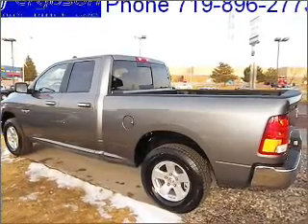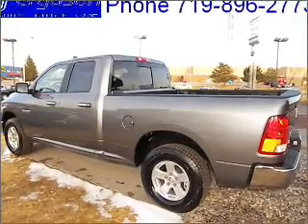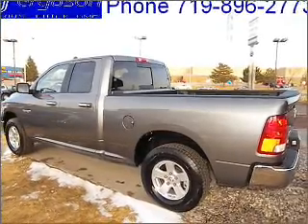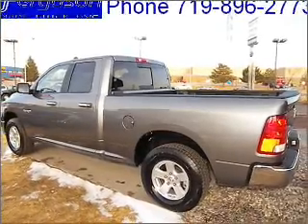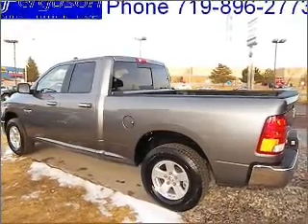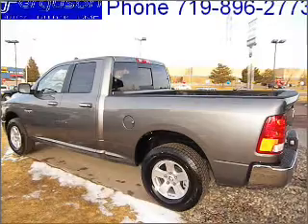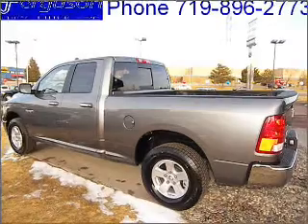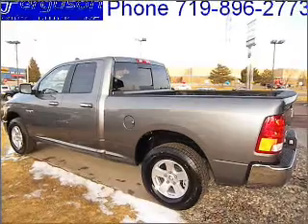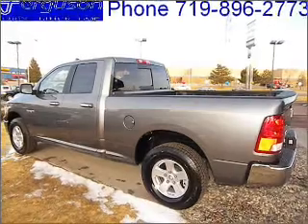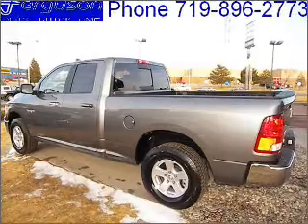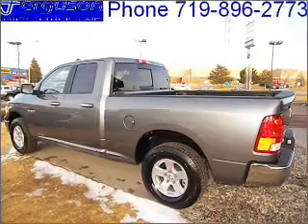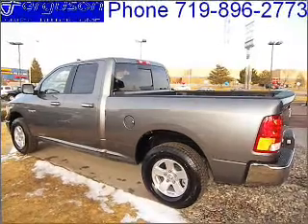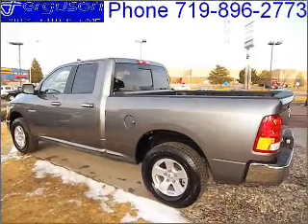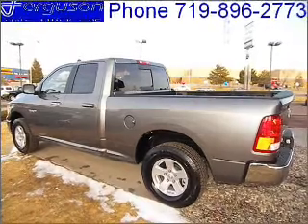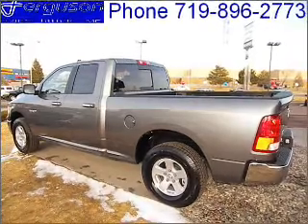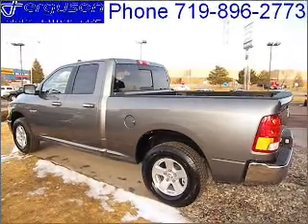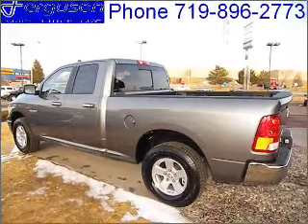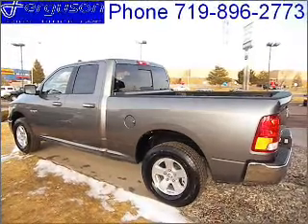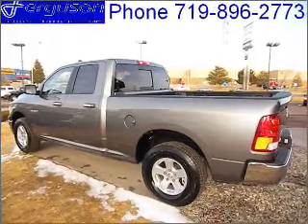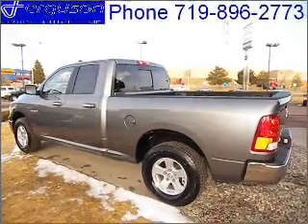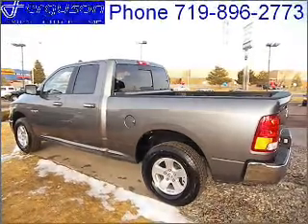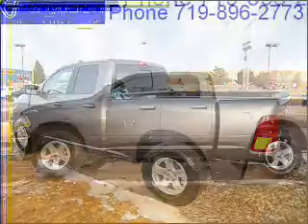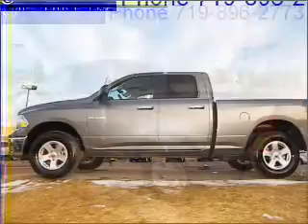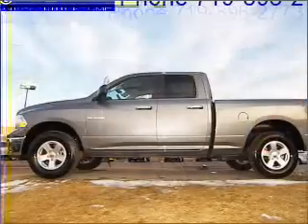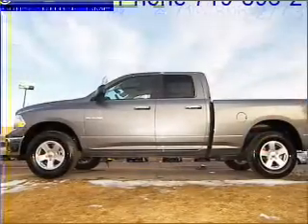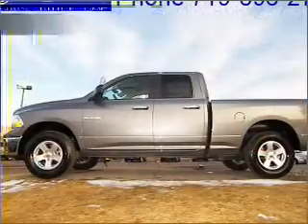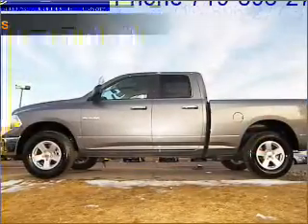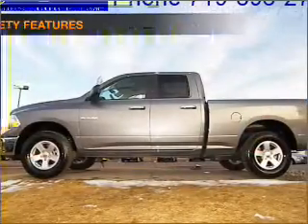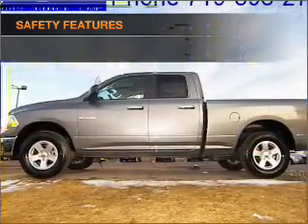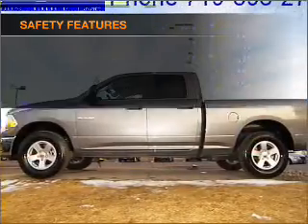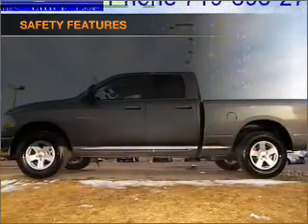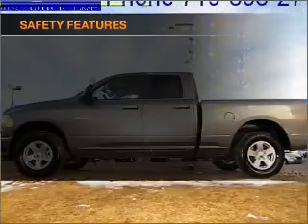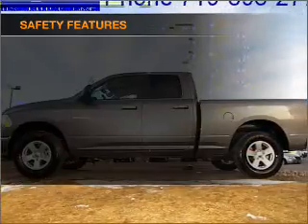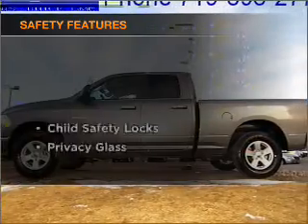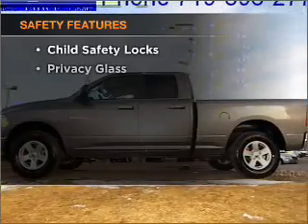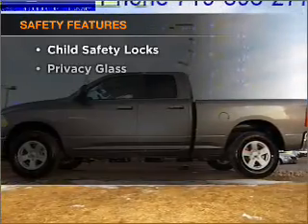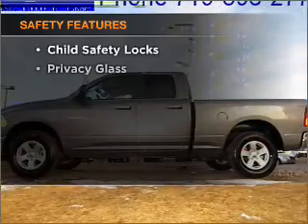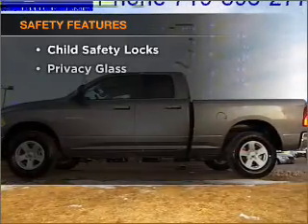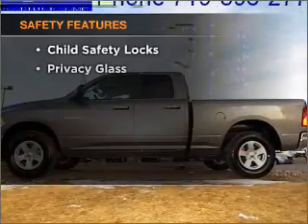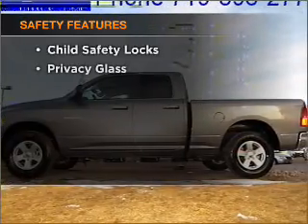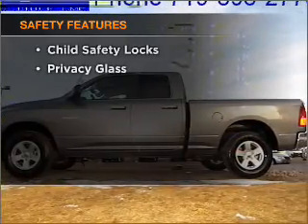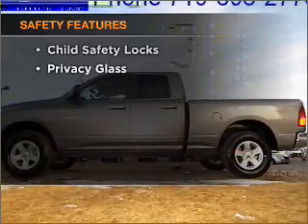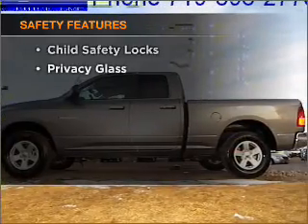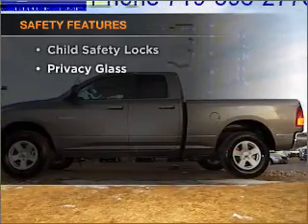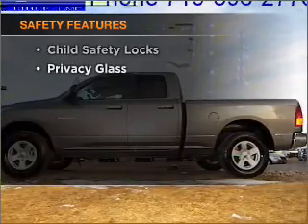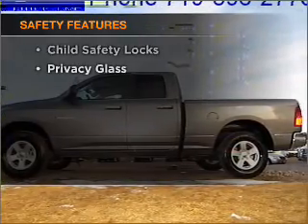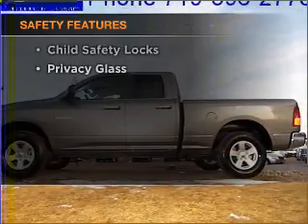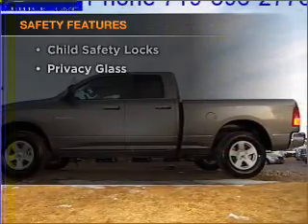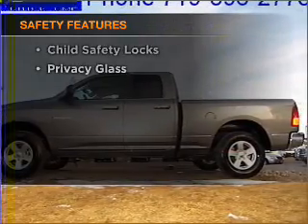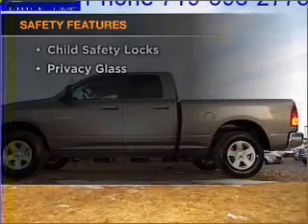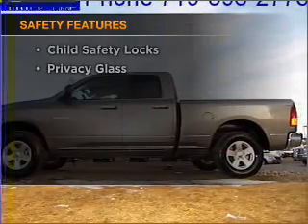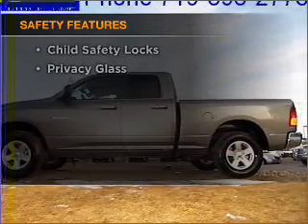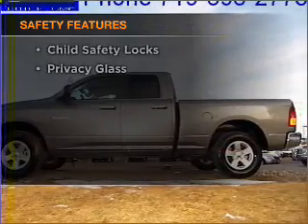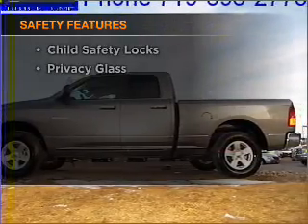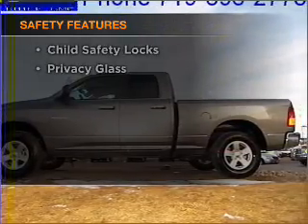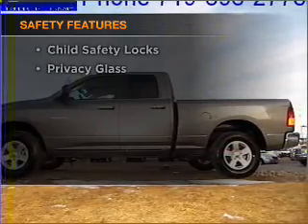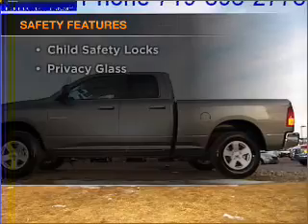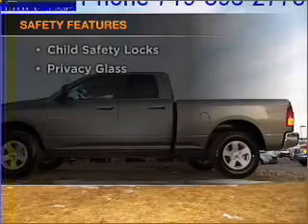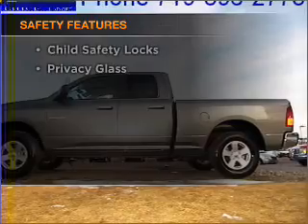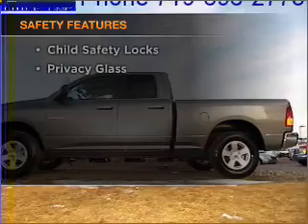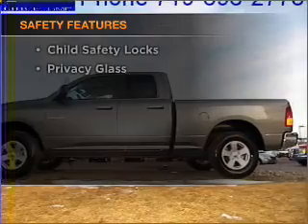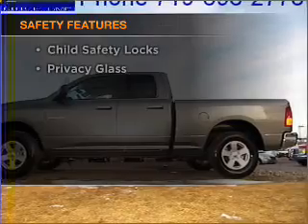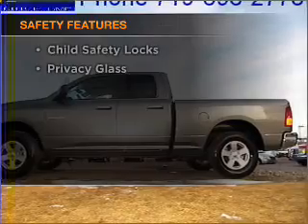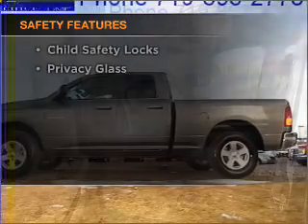Brake safely with the anti-lock braking system. And for your peace of mind, the following safety equipment is included: stability control.